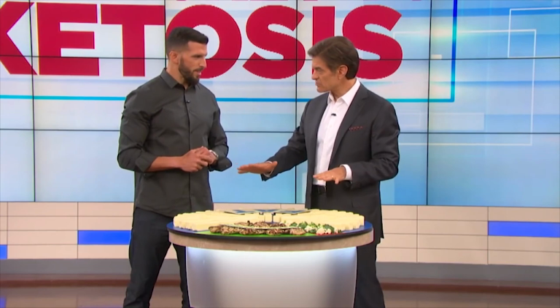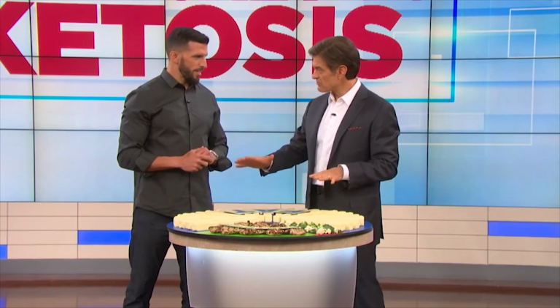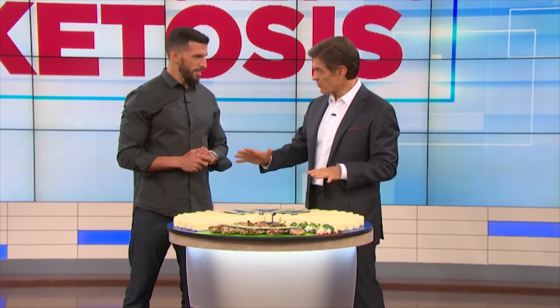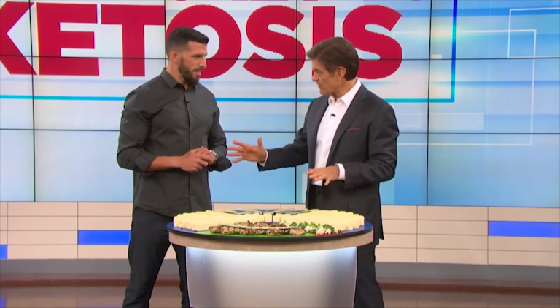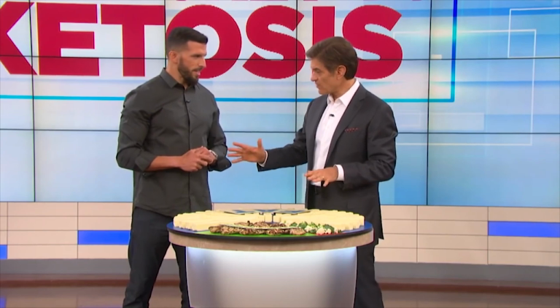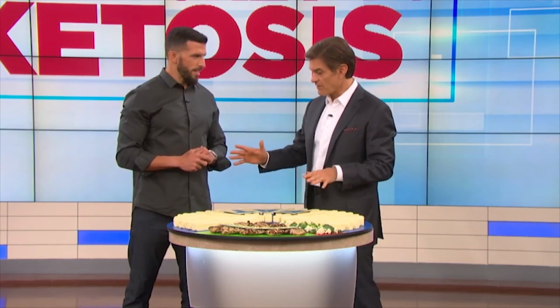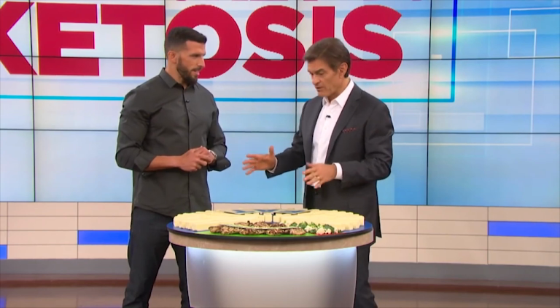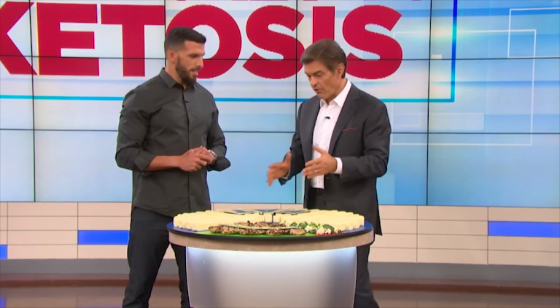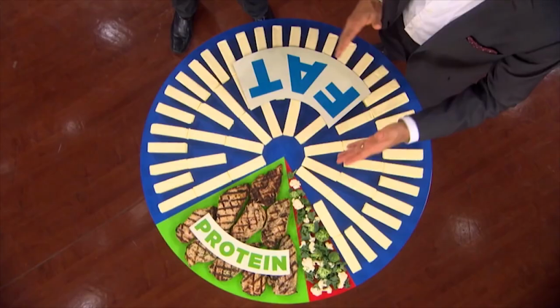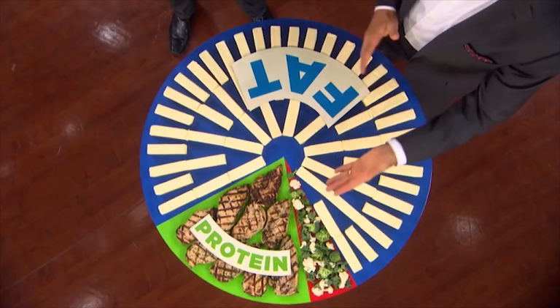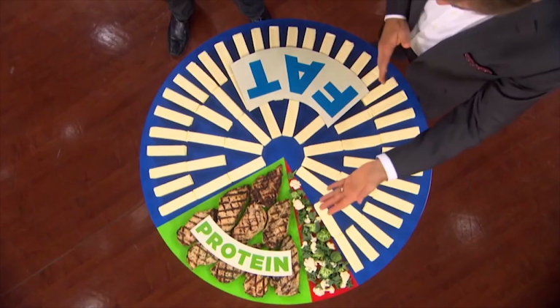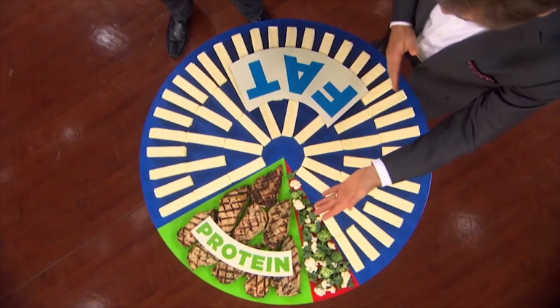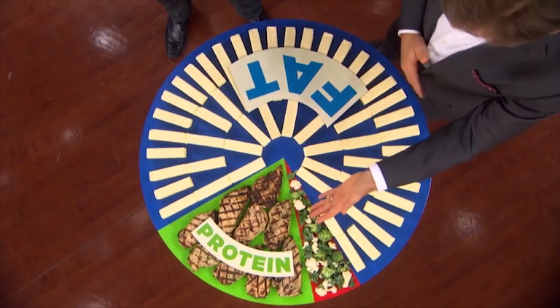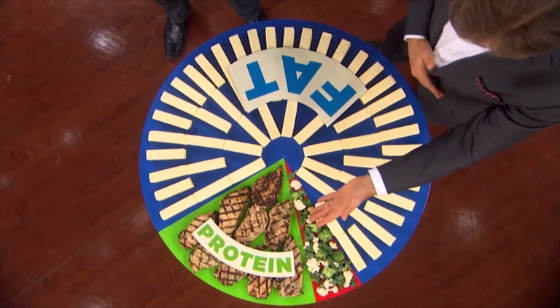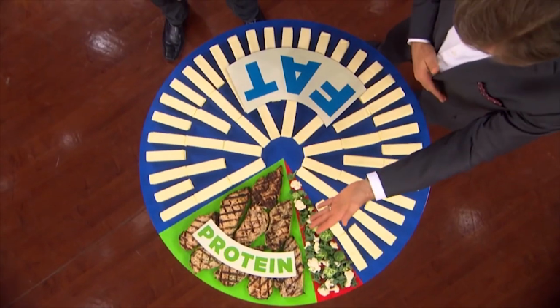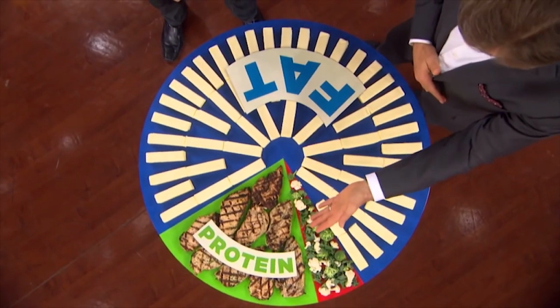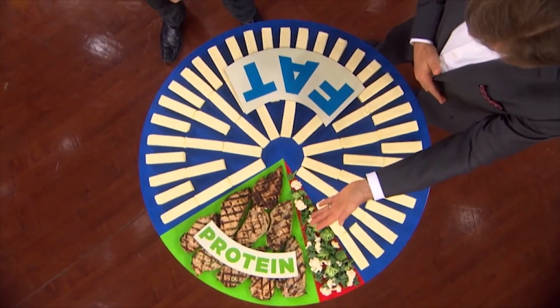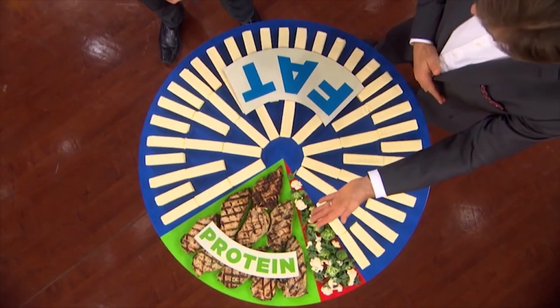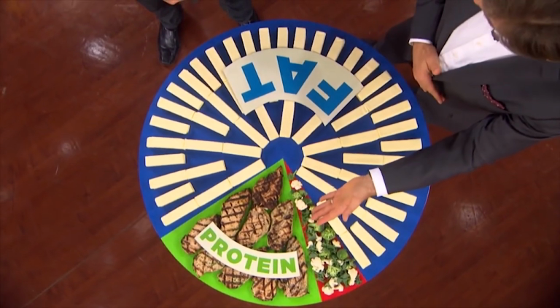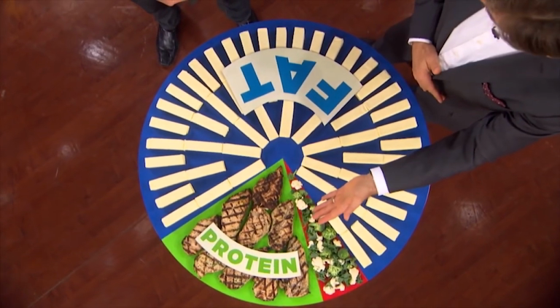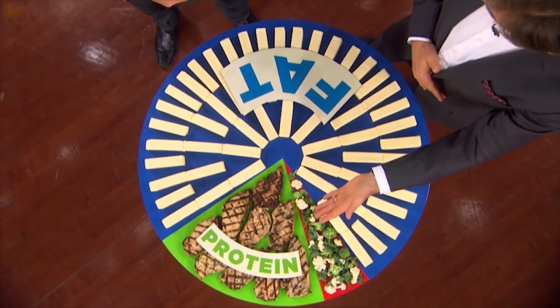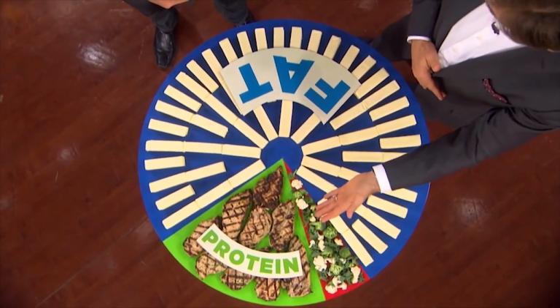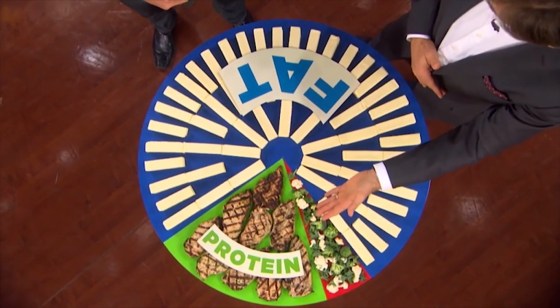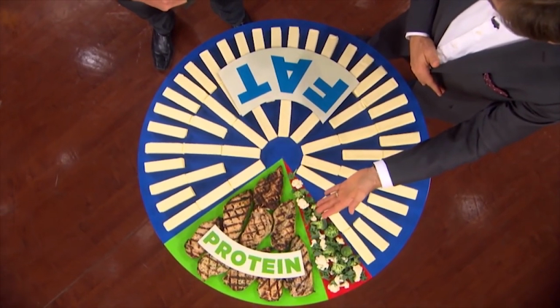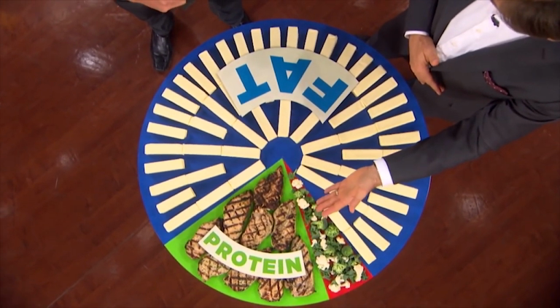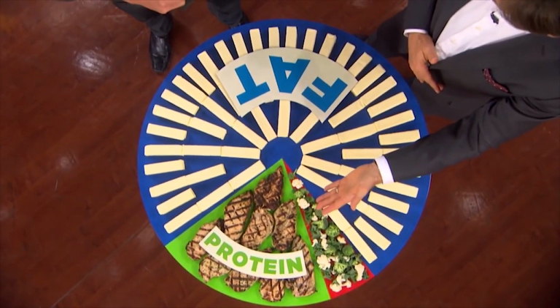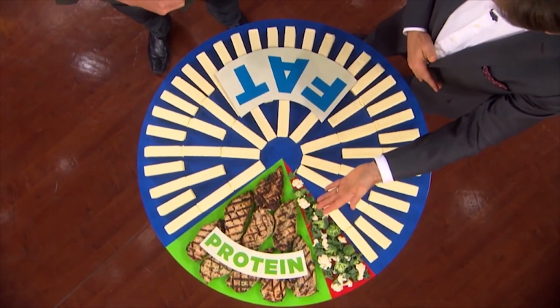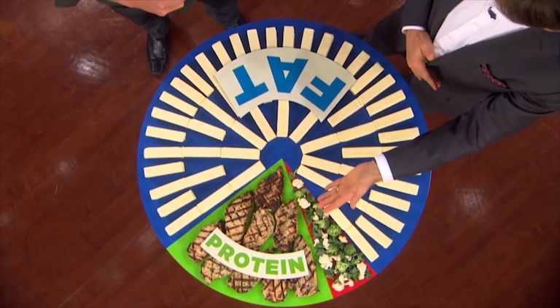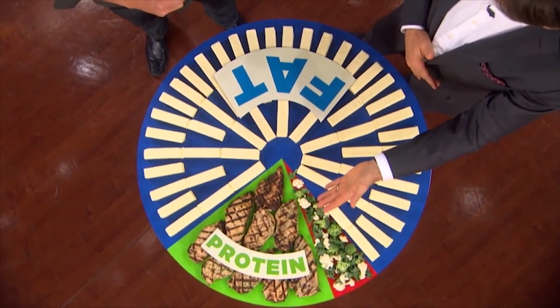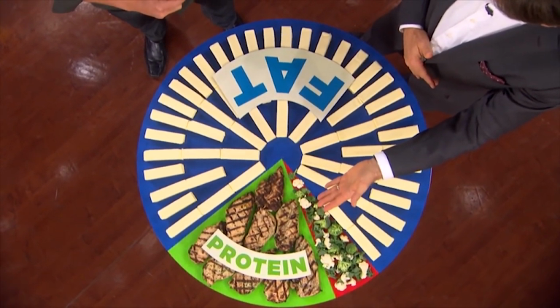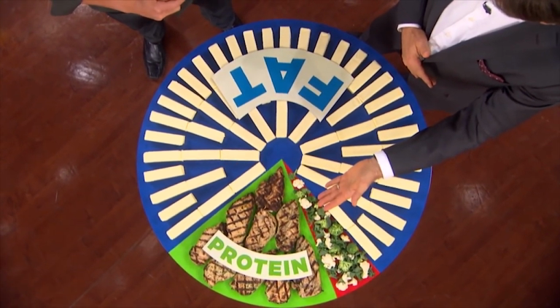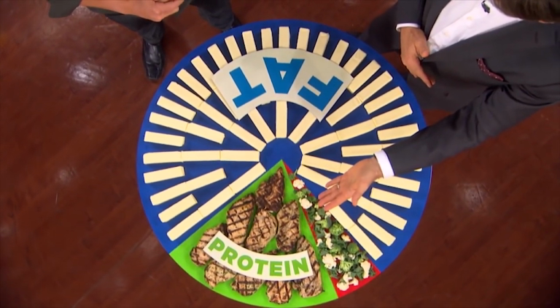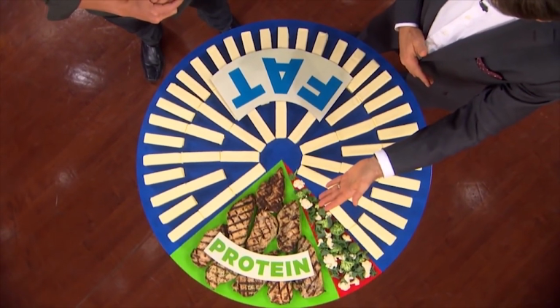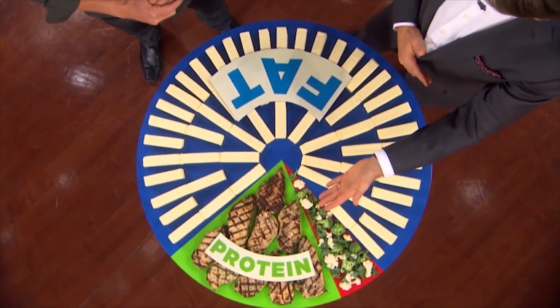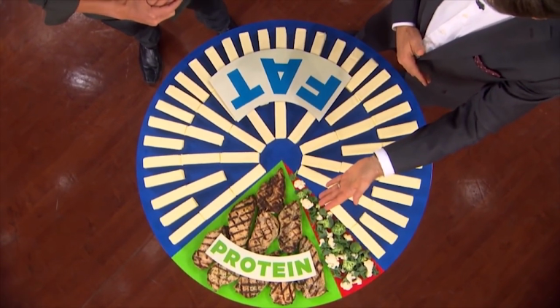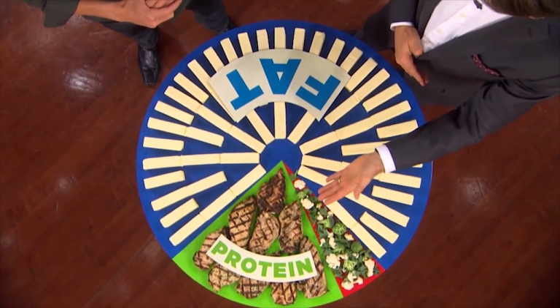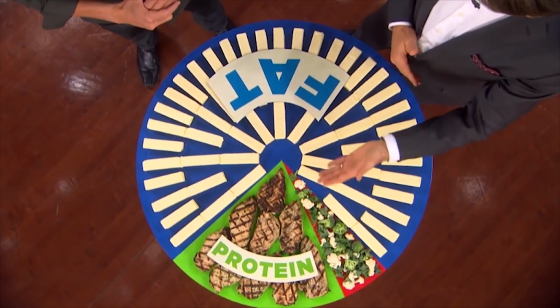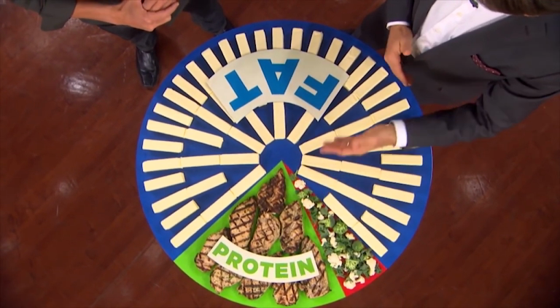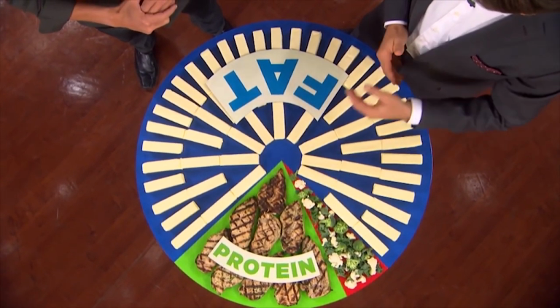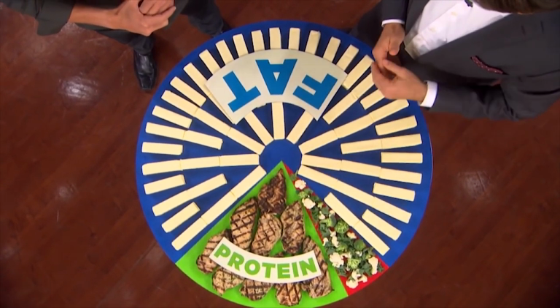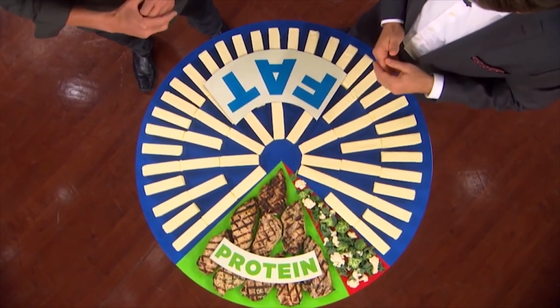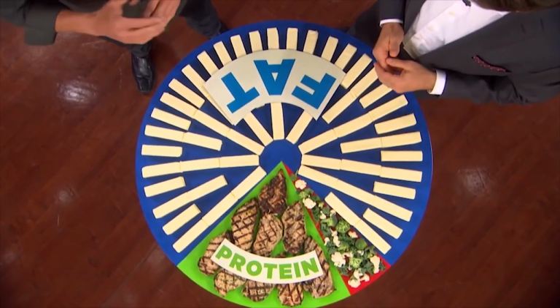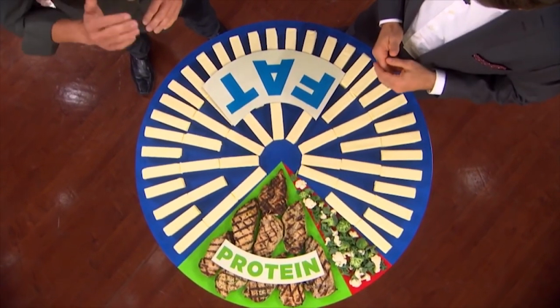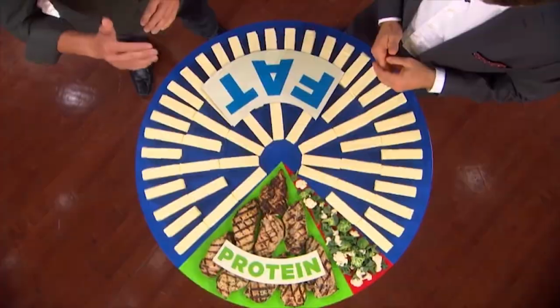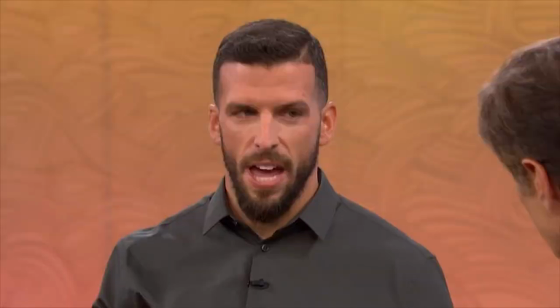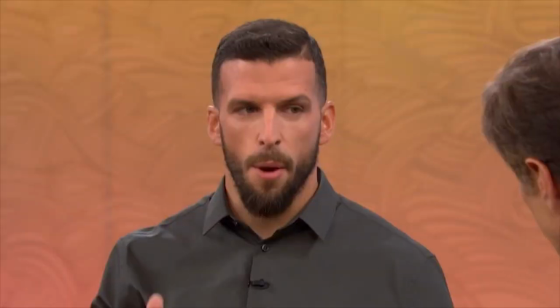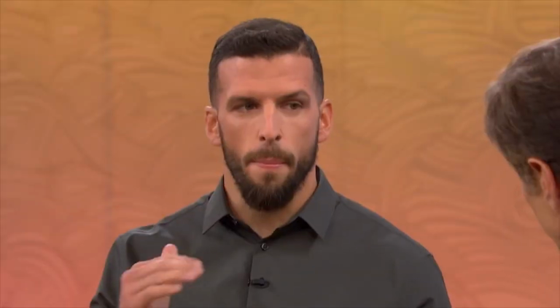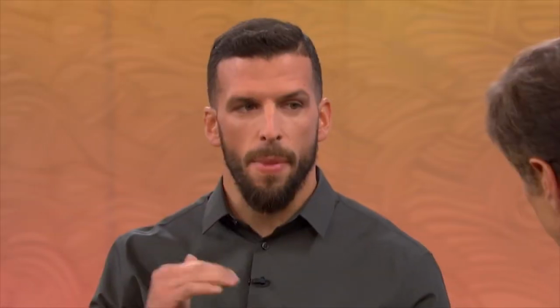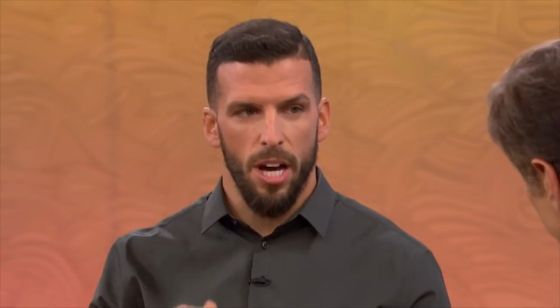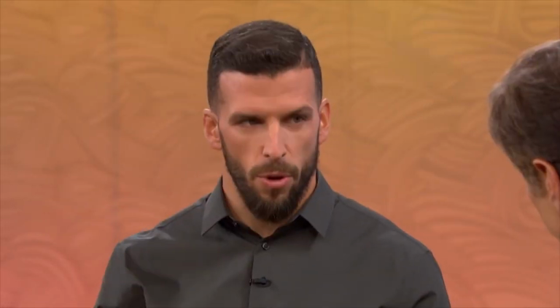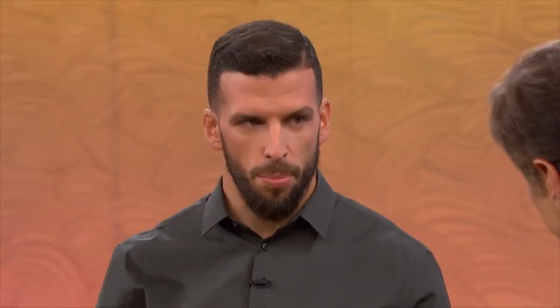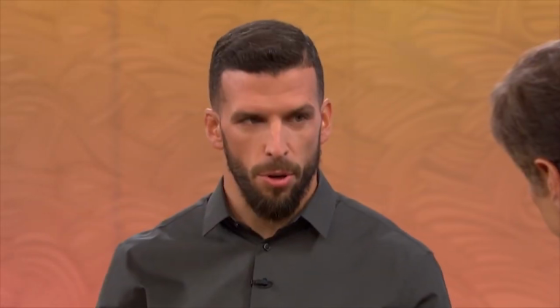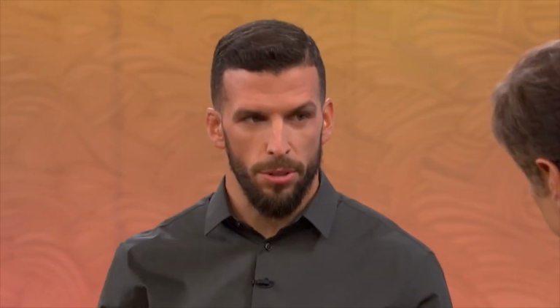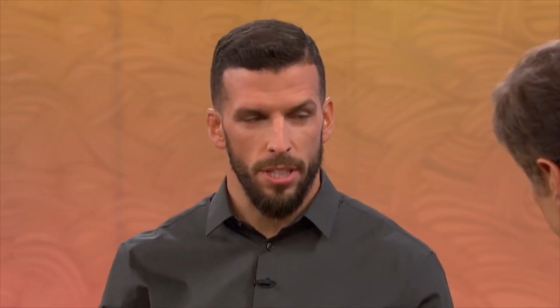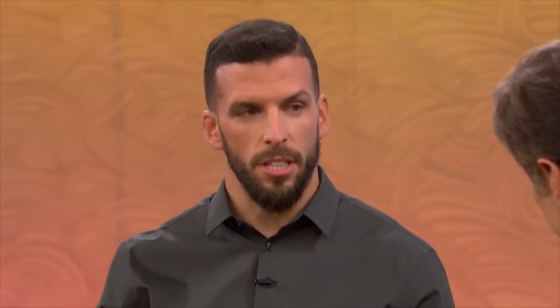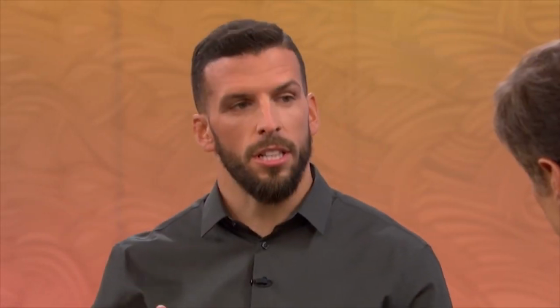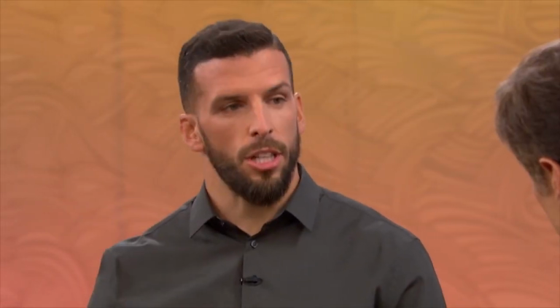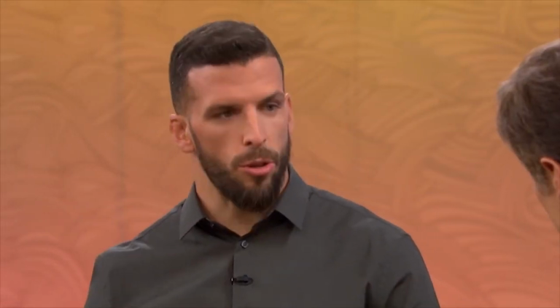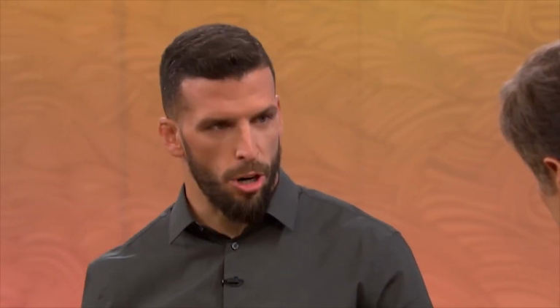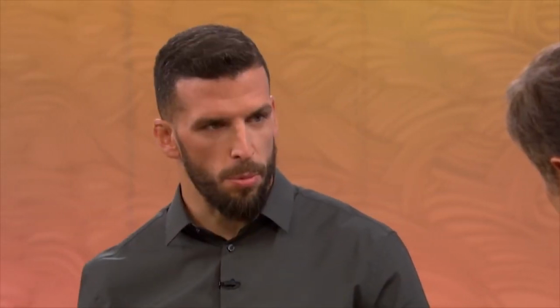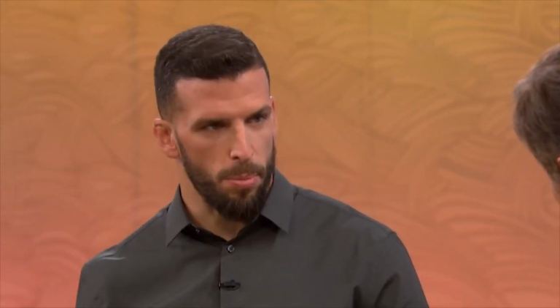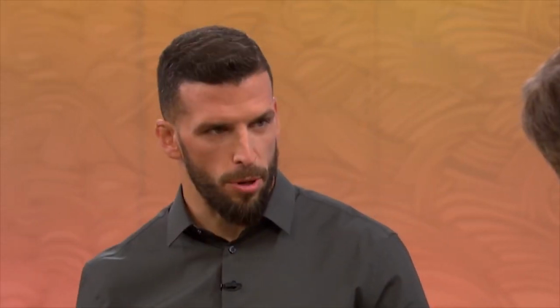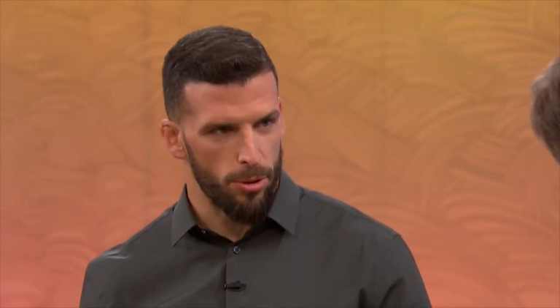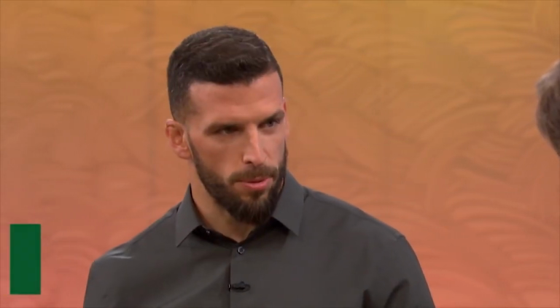That's more than I usually talk about. And only about 20% is protein — that's a lot lower than I usually recommend. Exactly — it's a high fat, moderate protein, low carb approach.